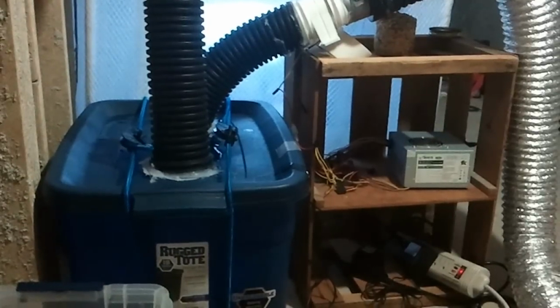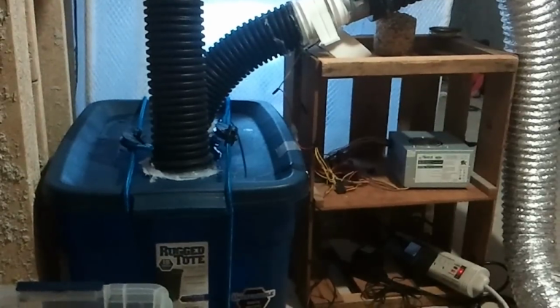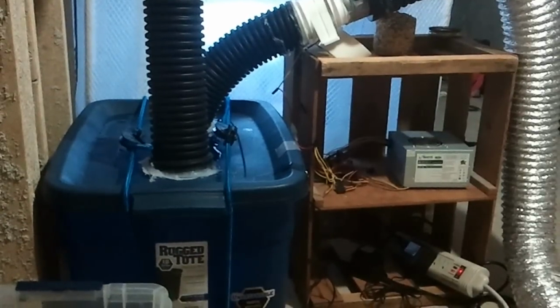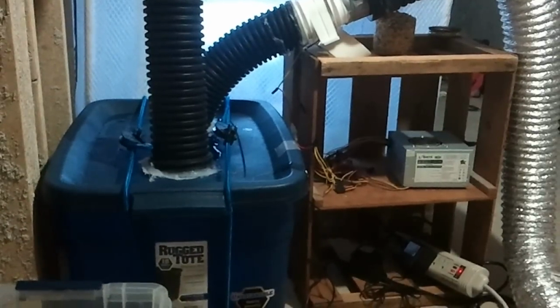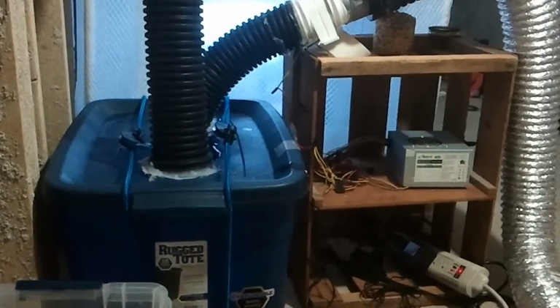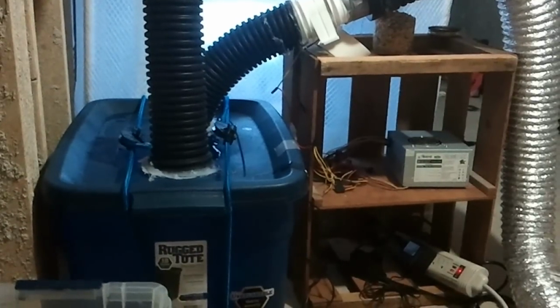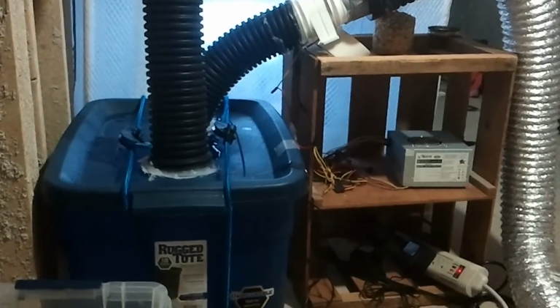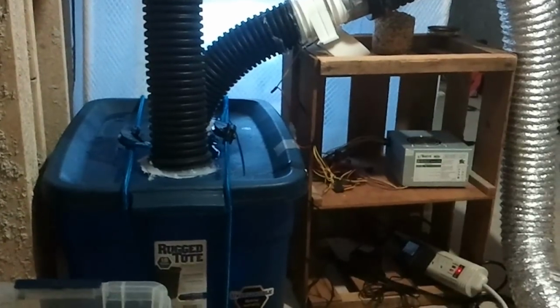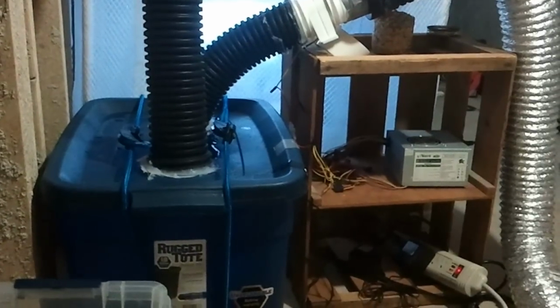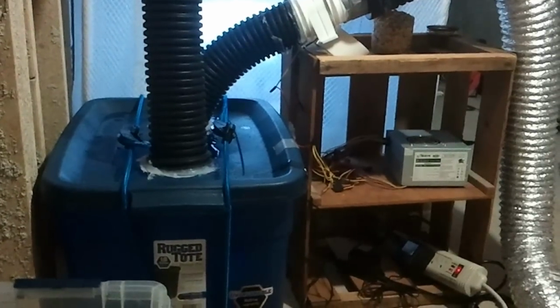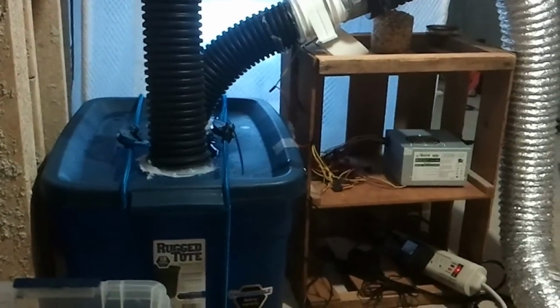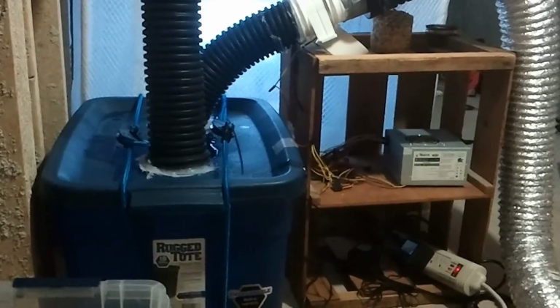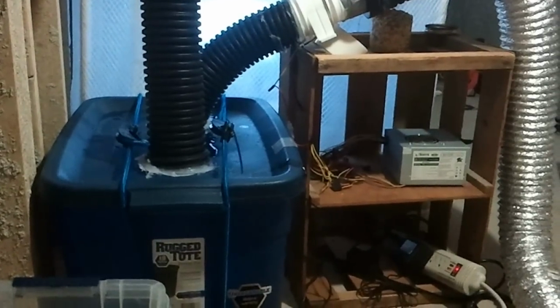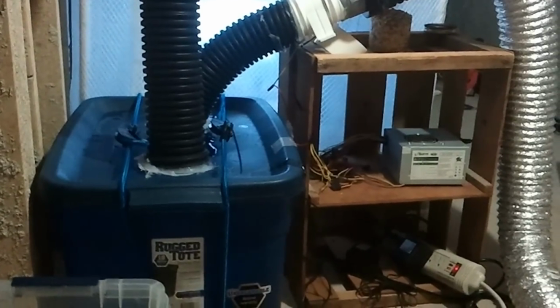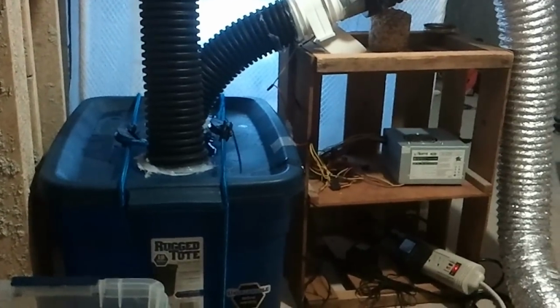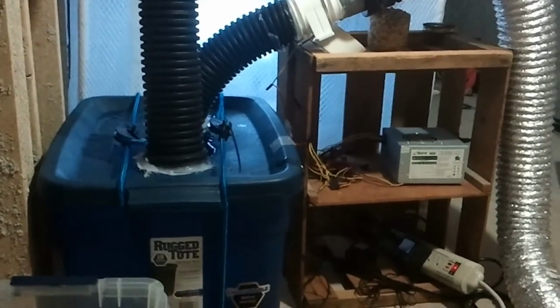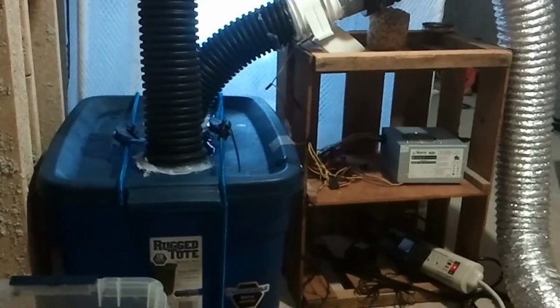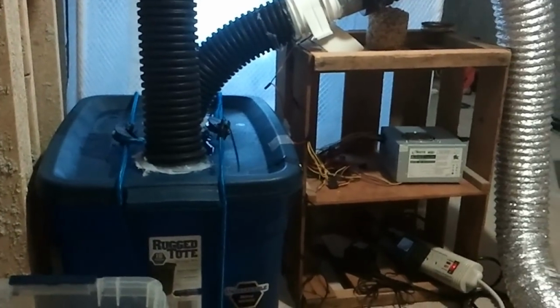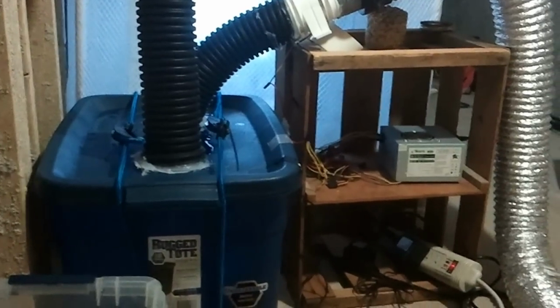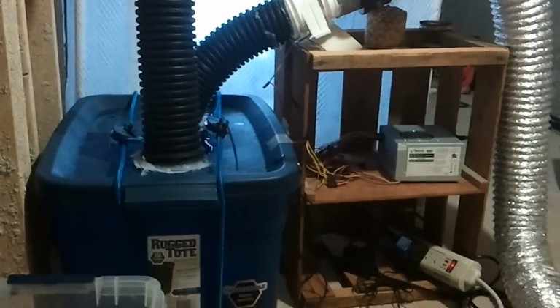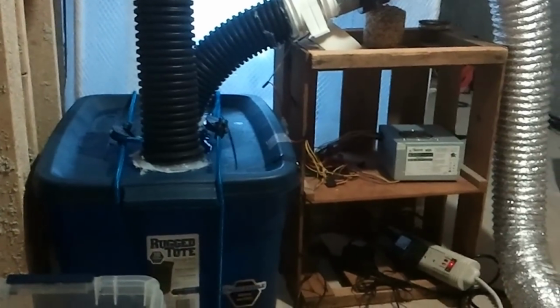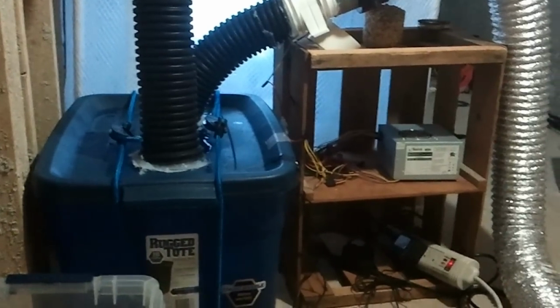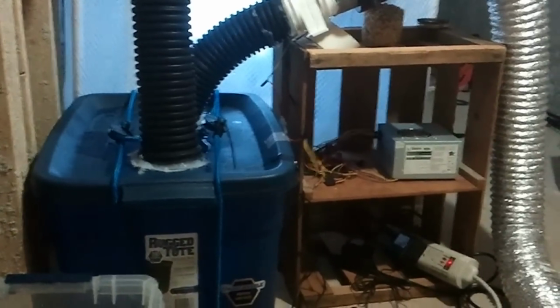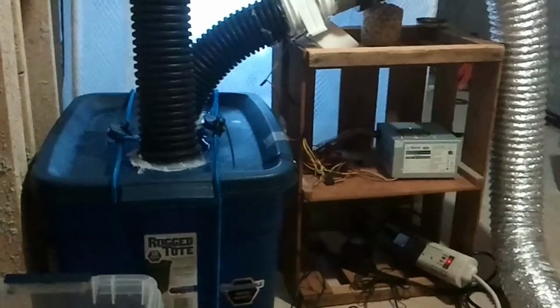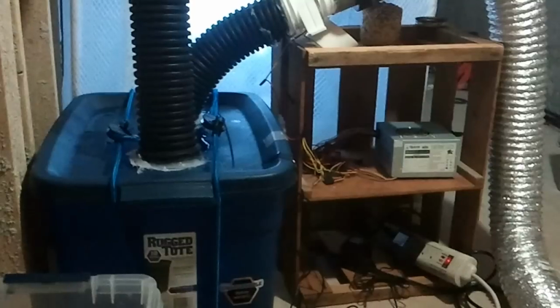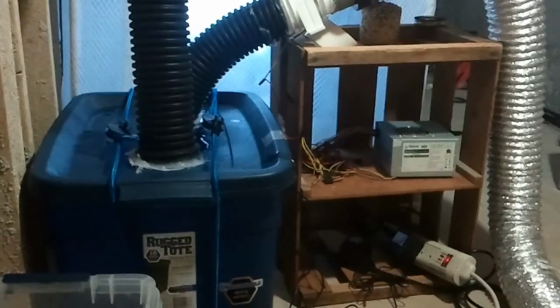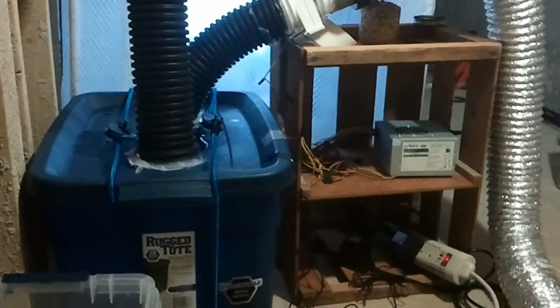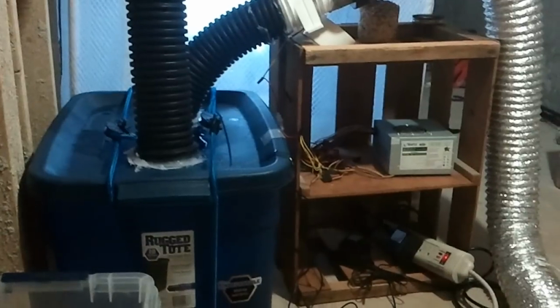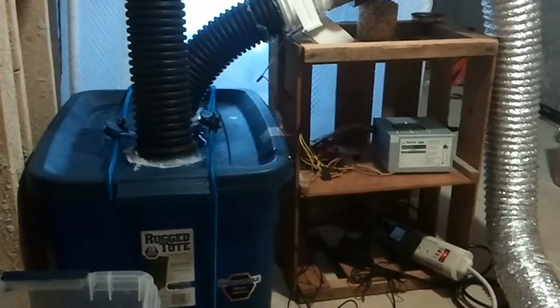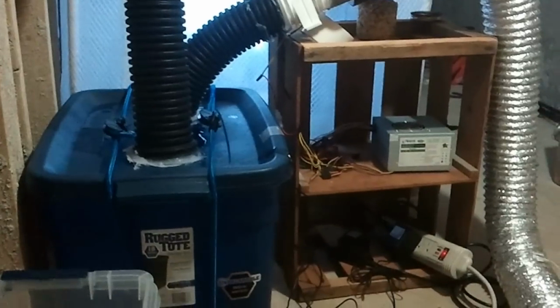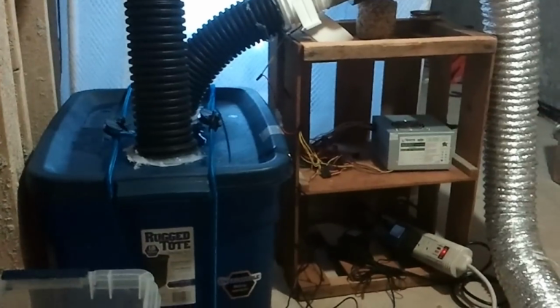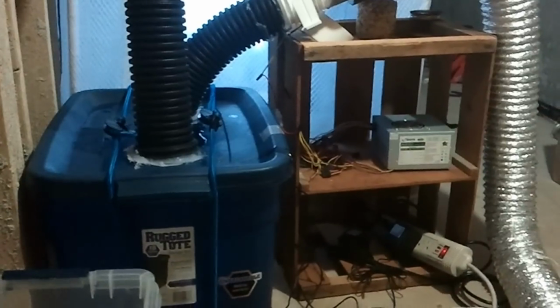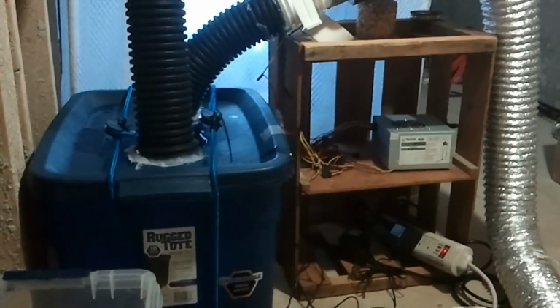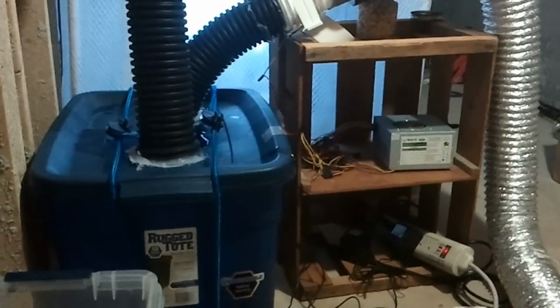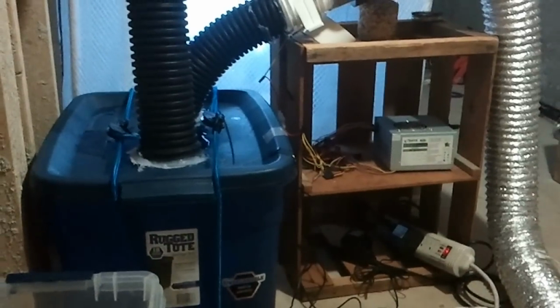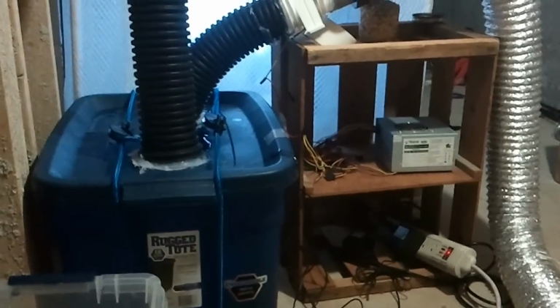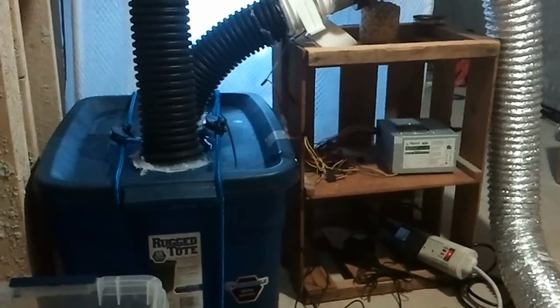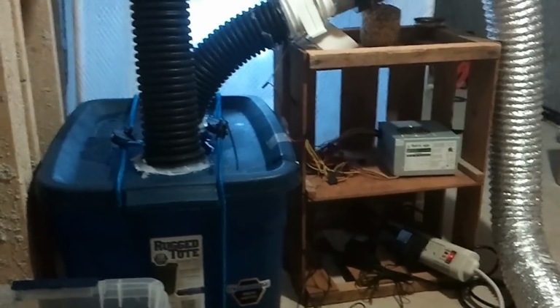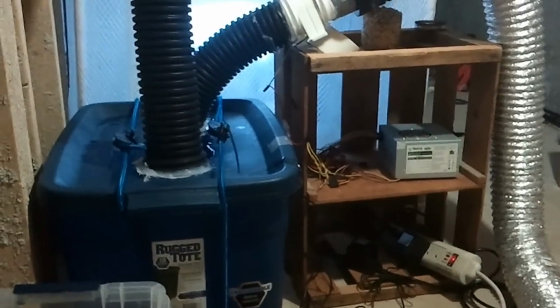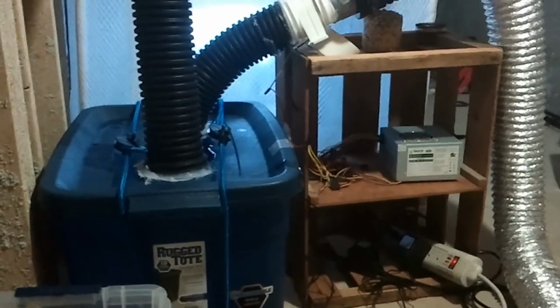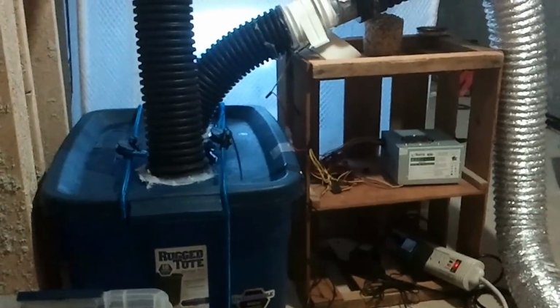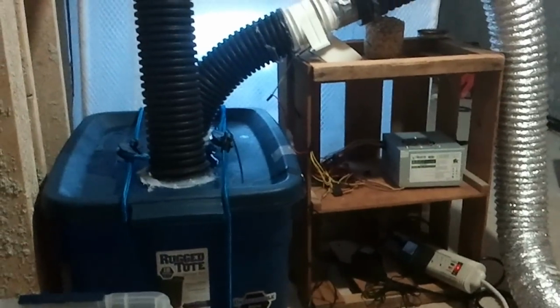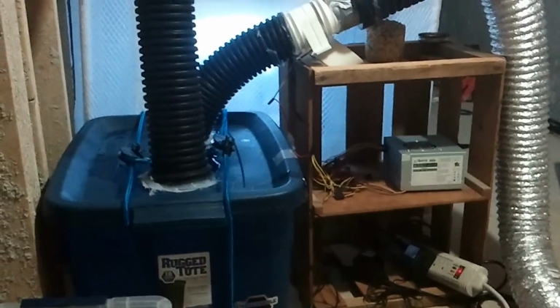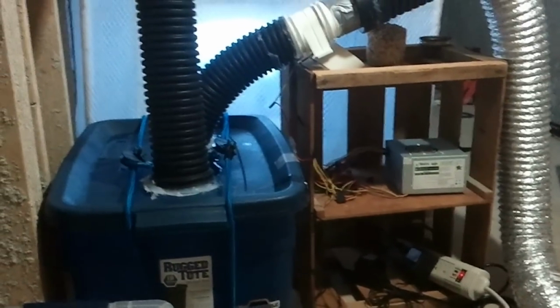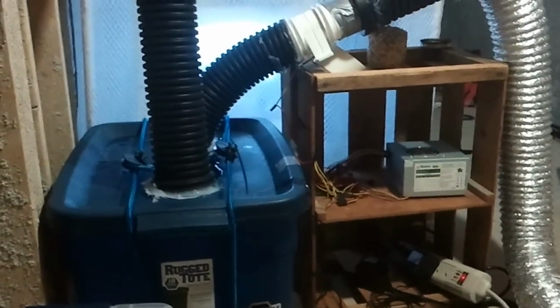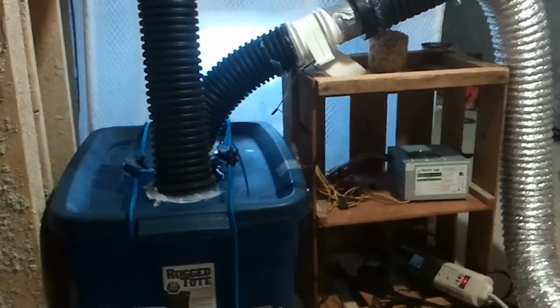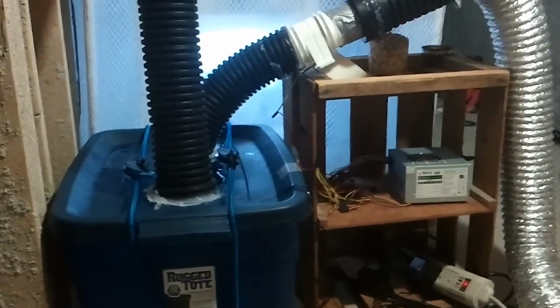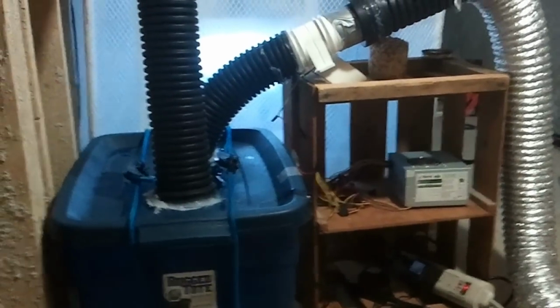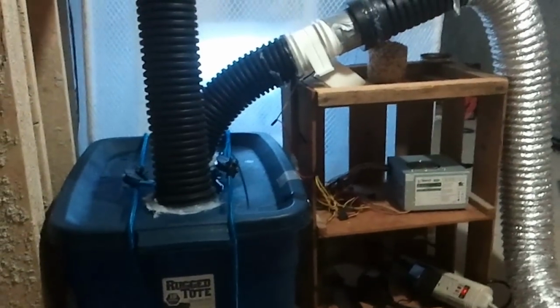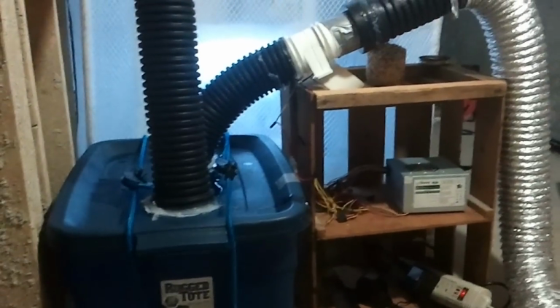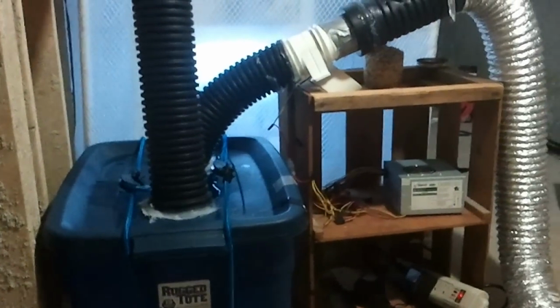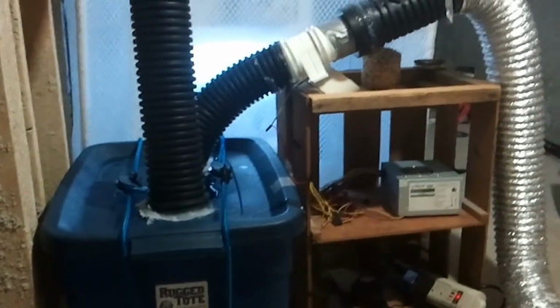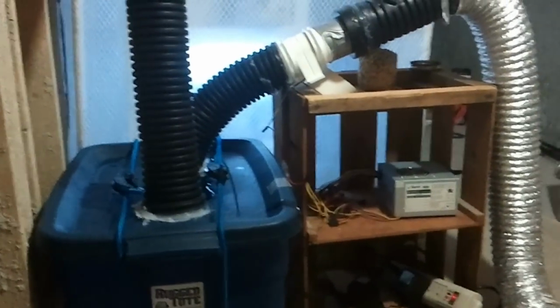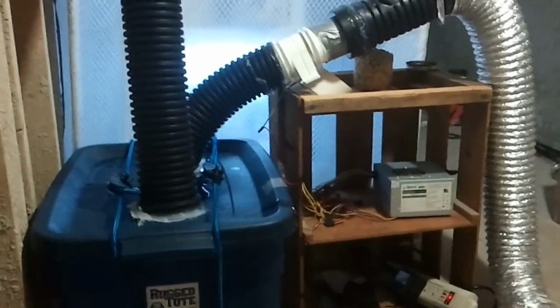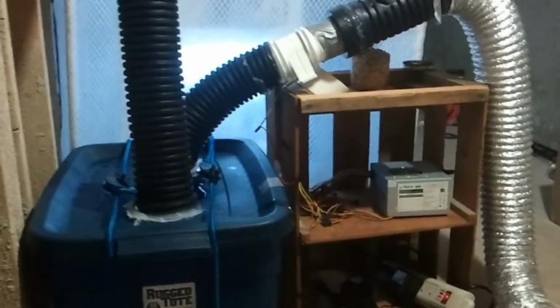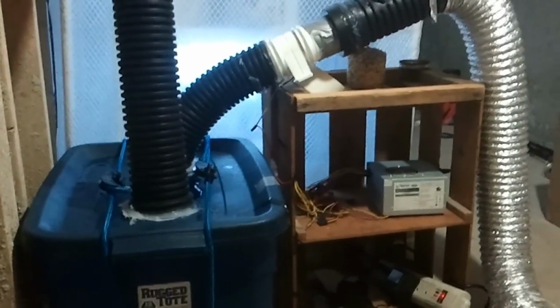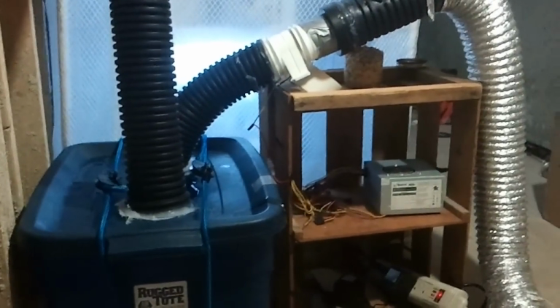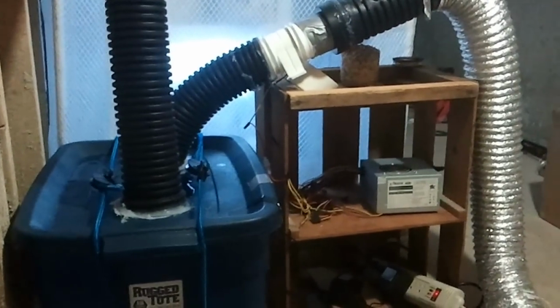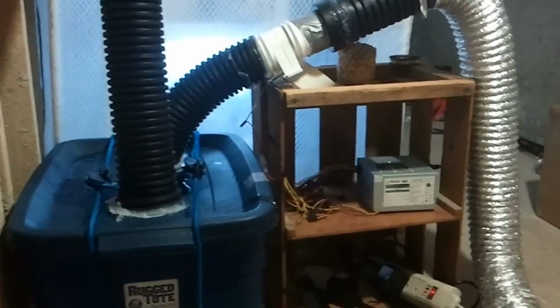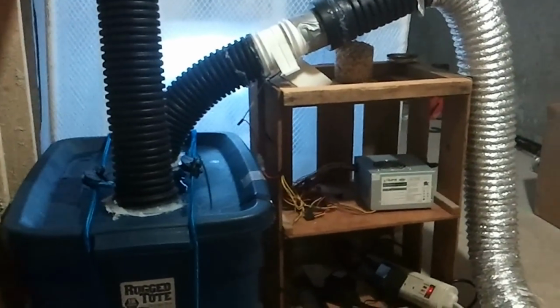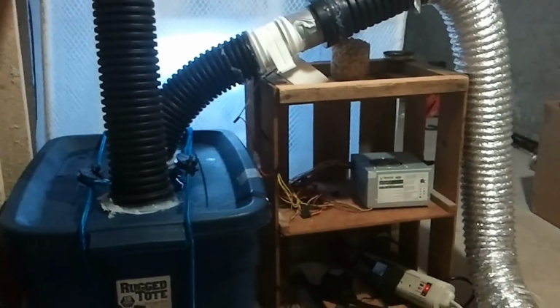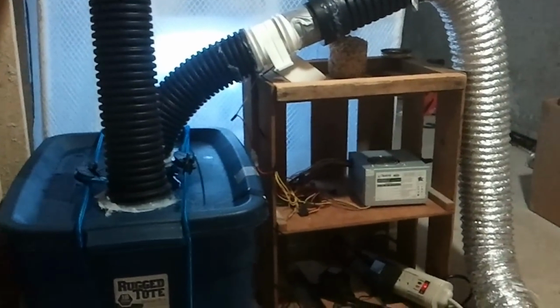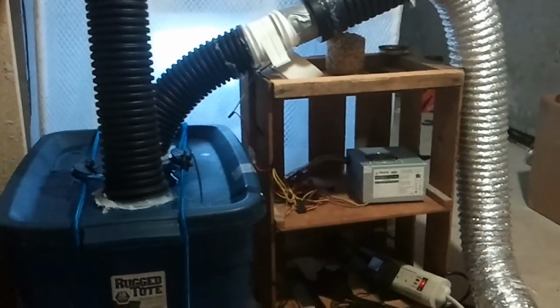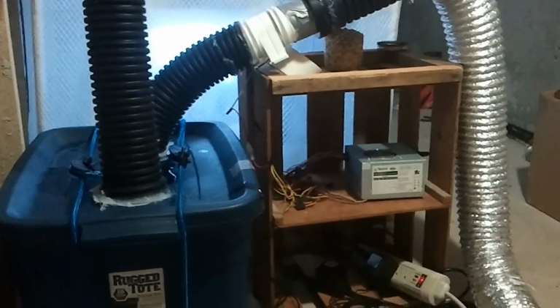Hi guys, it's Chase with Biocentric Bros, and I'm going to be showing you our mushroom environment today.